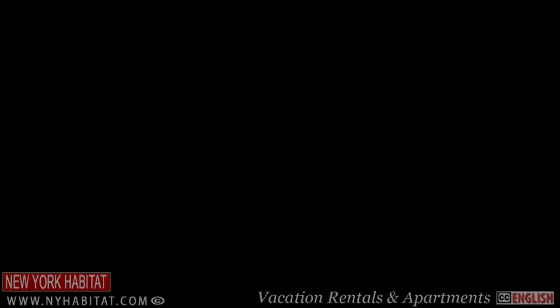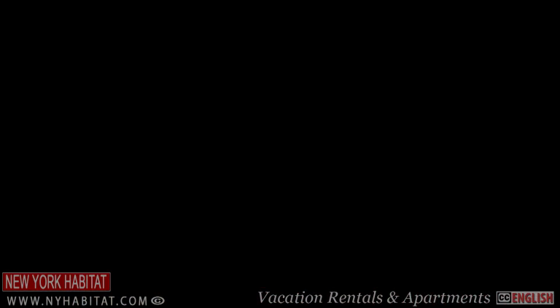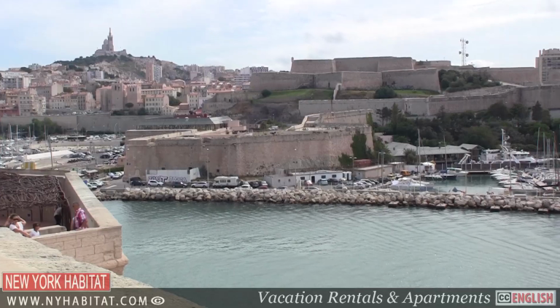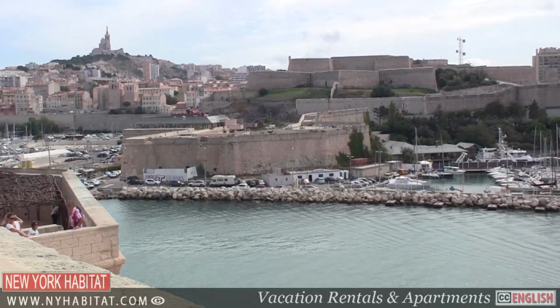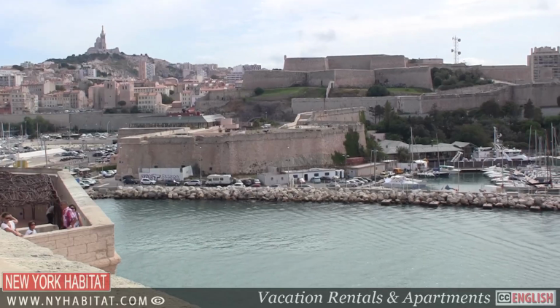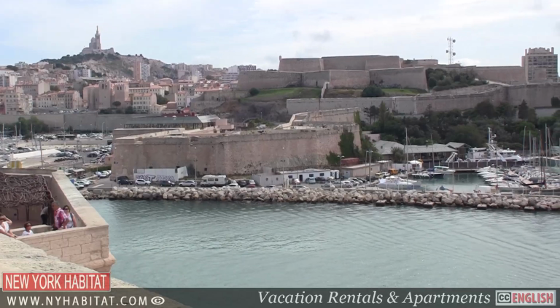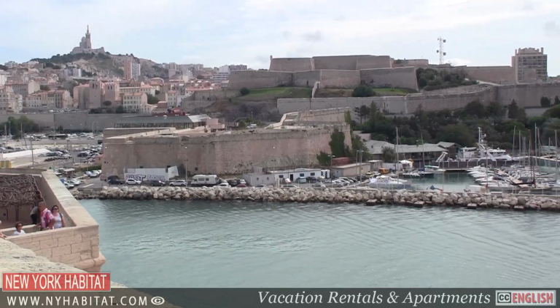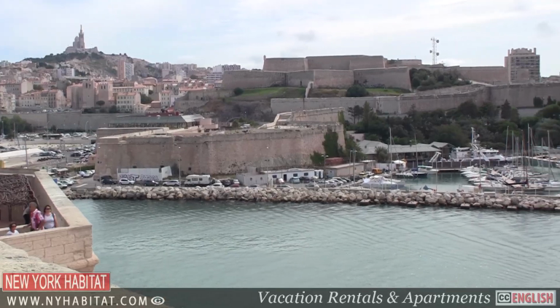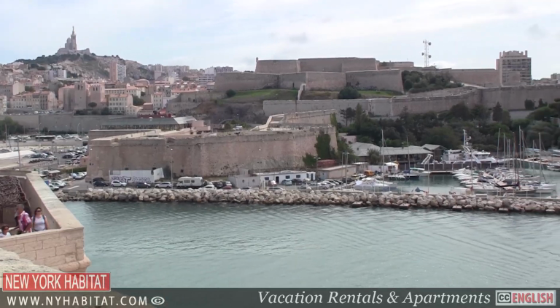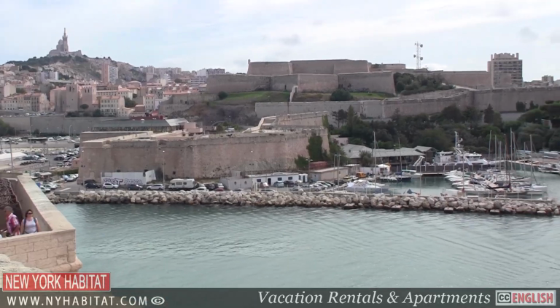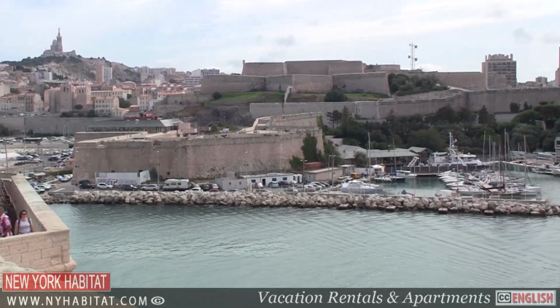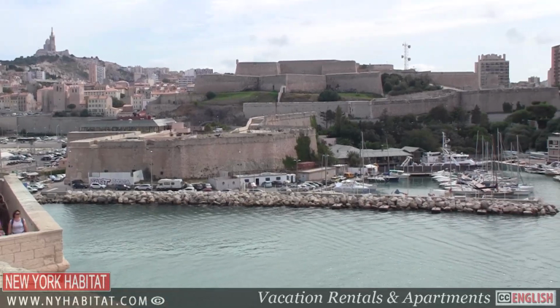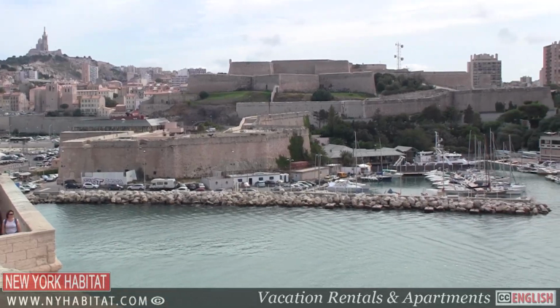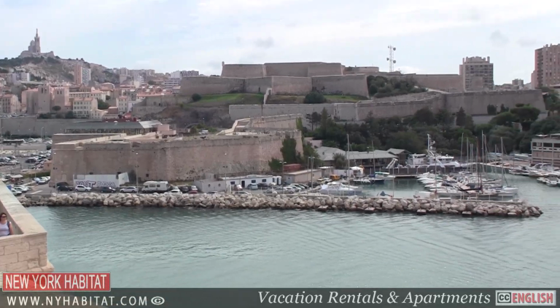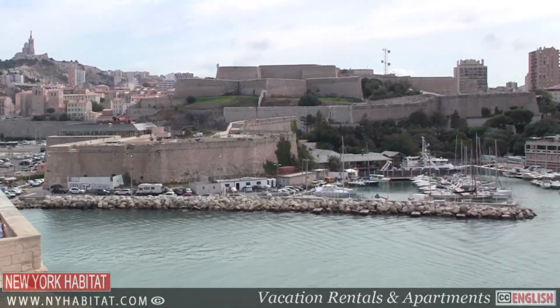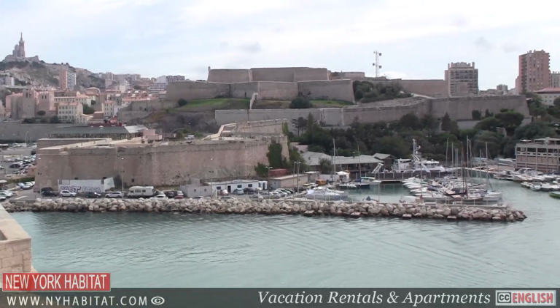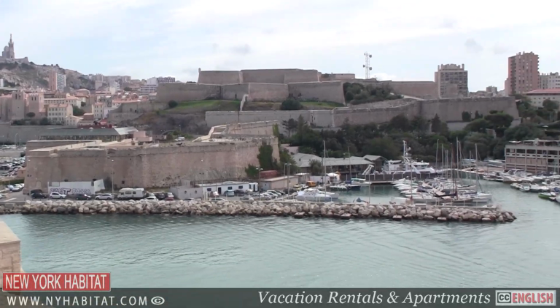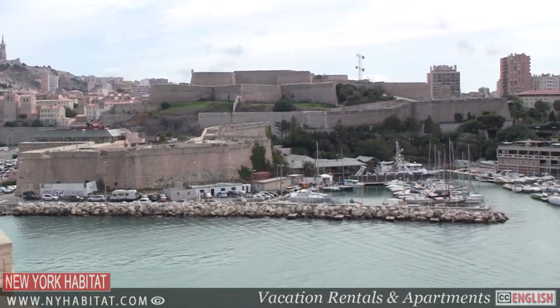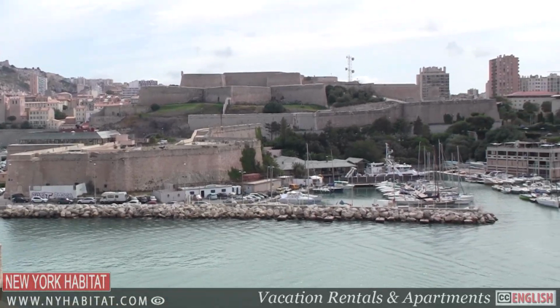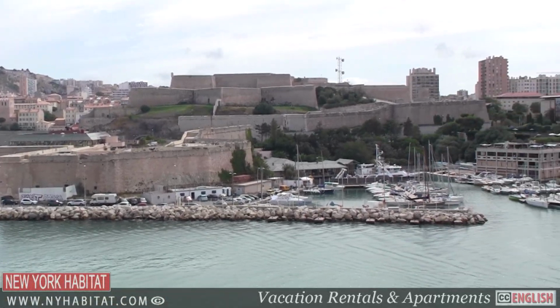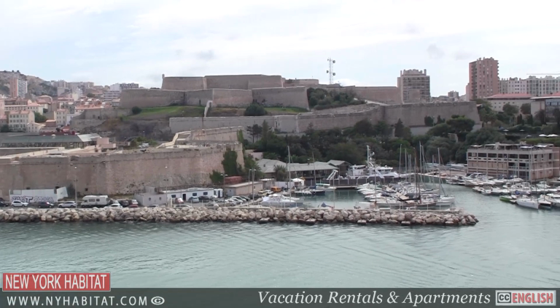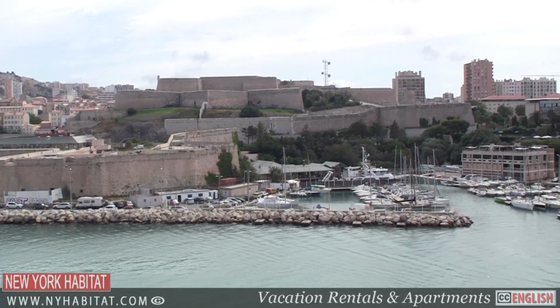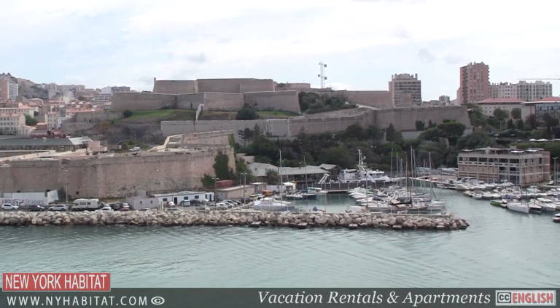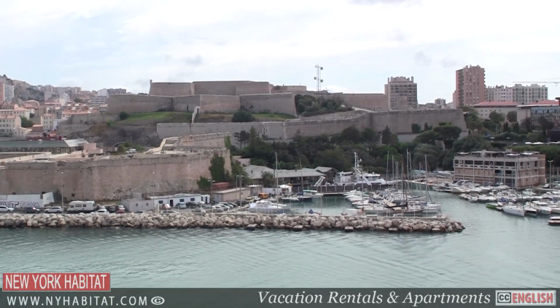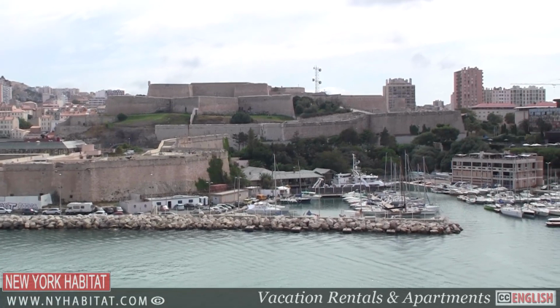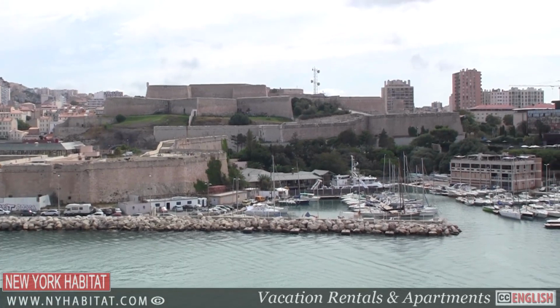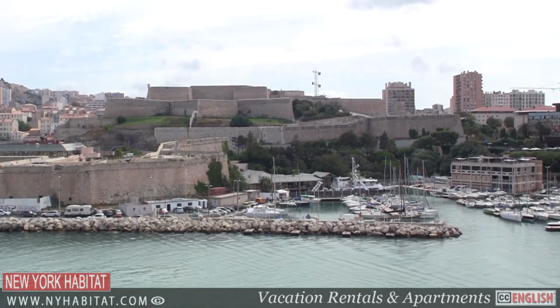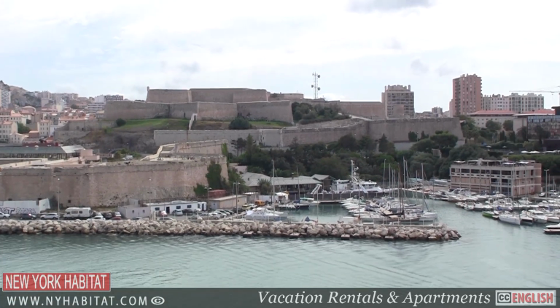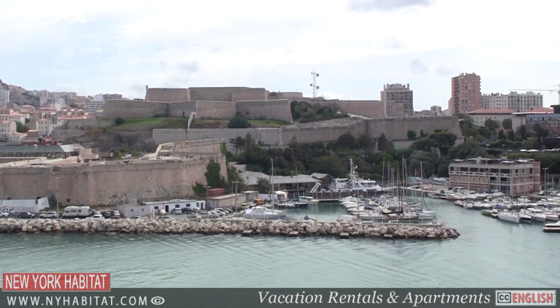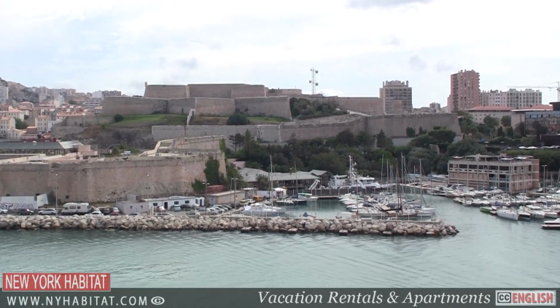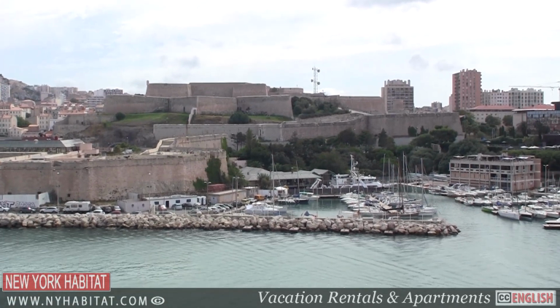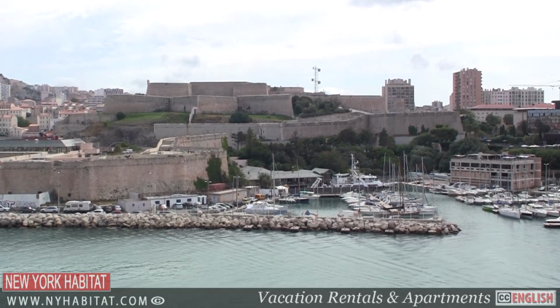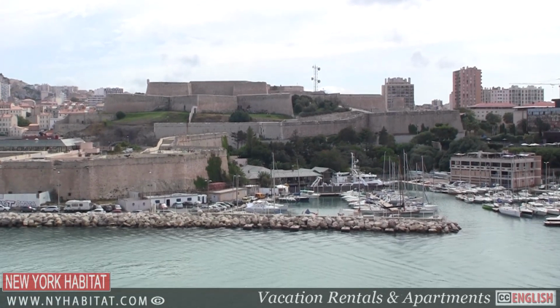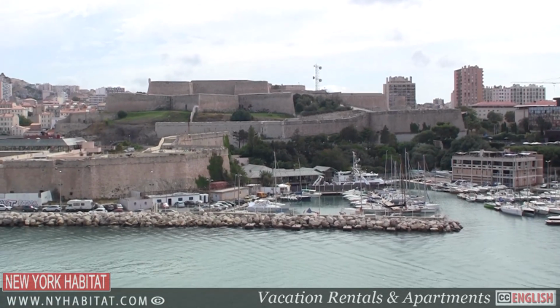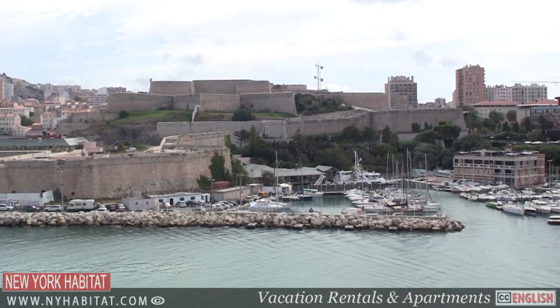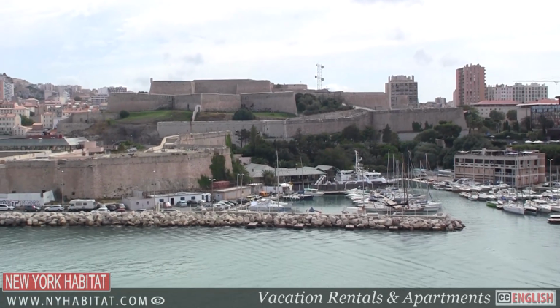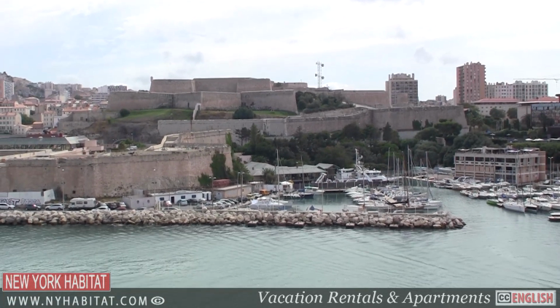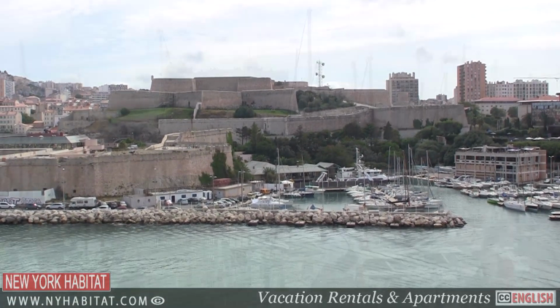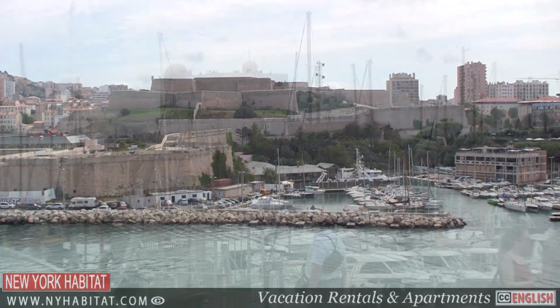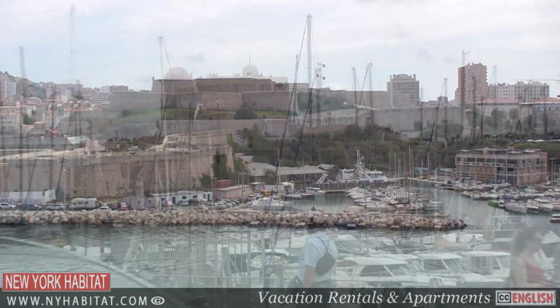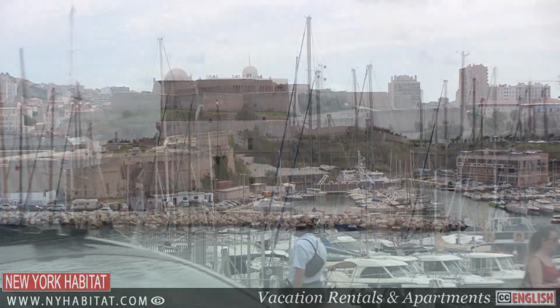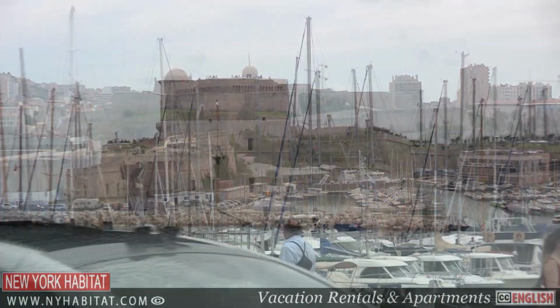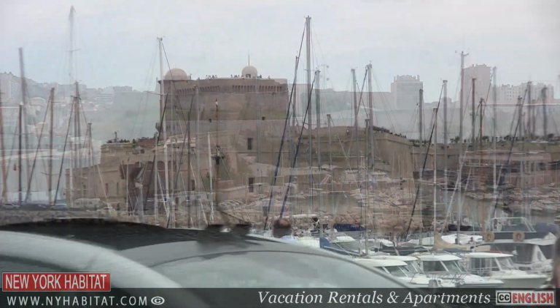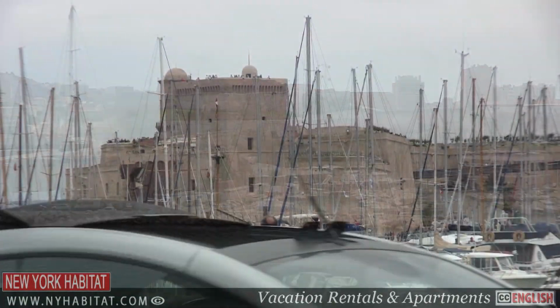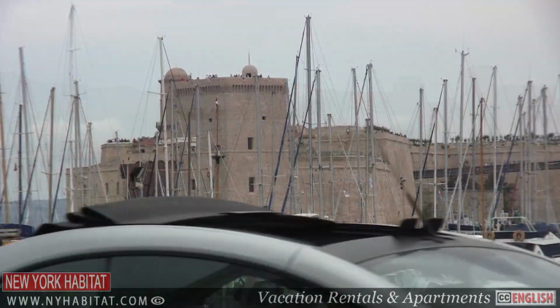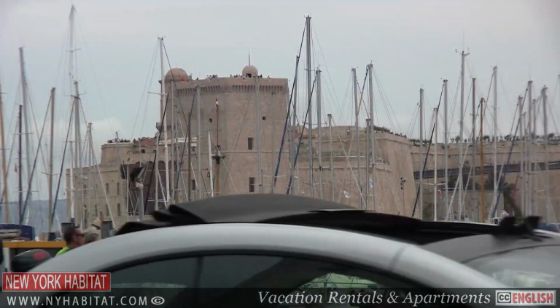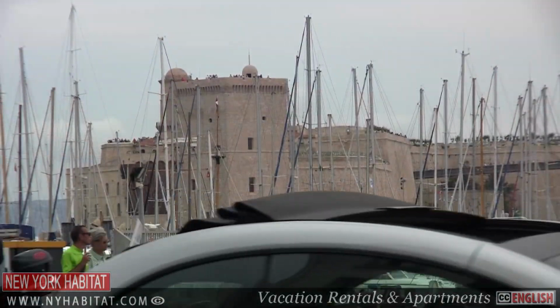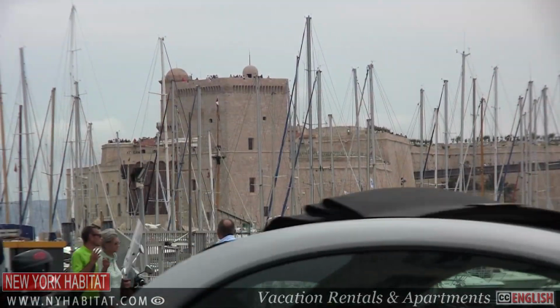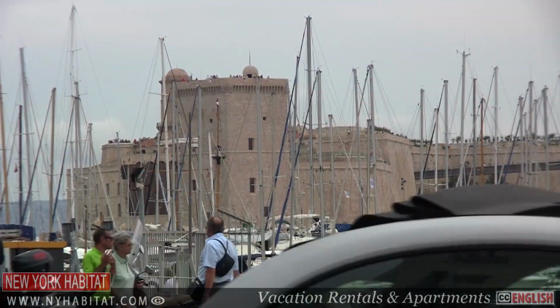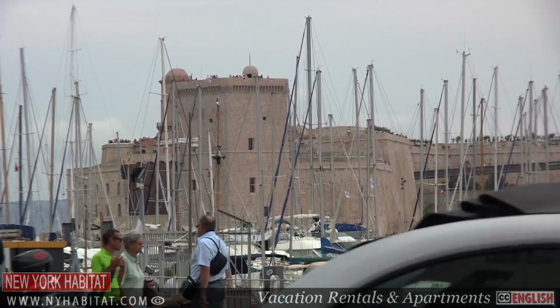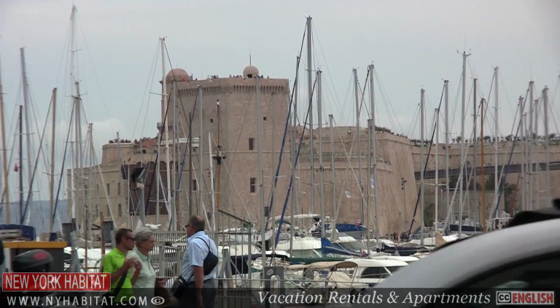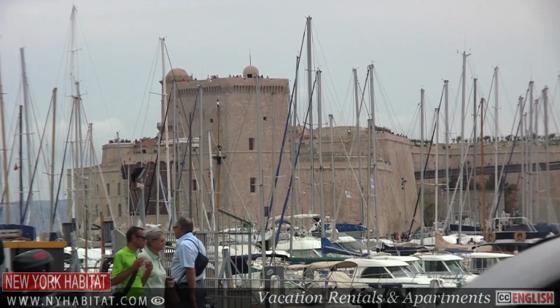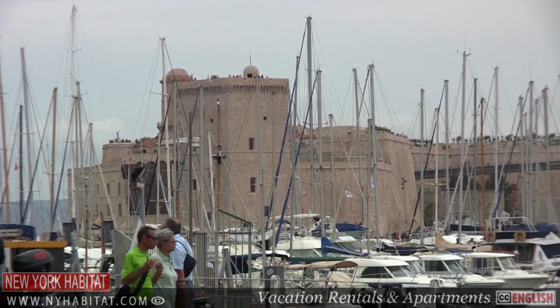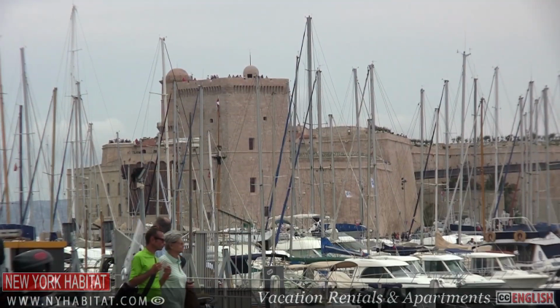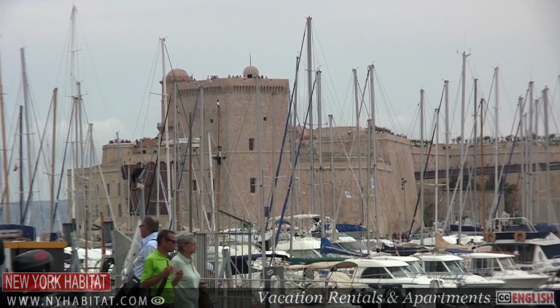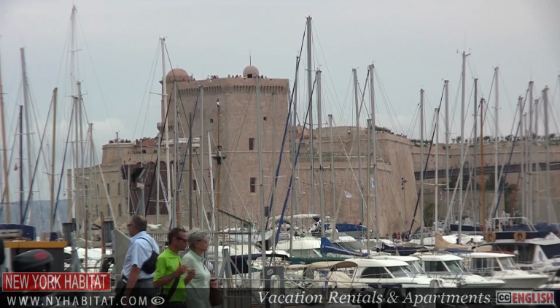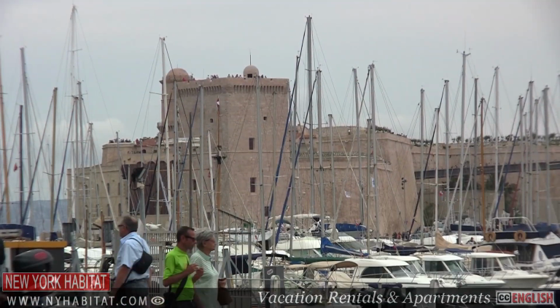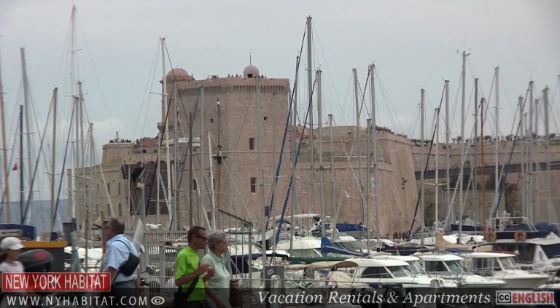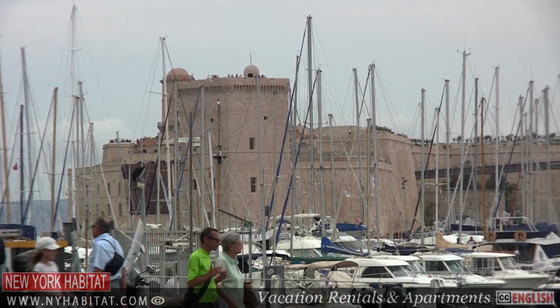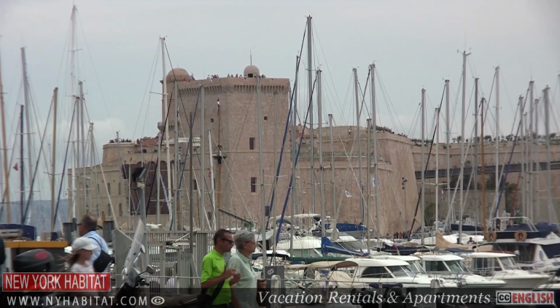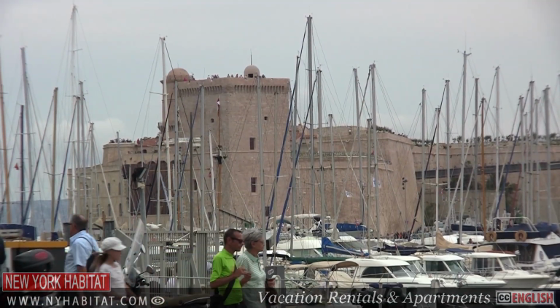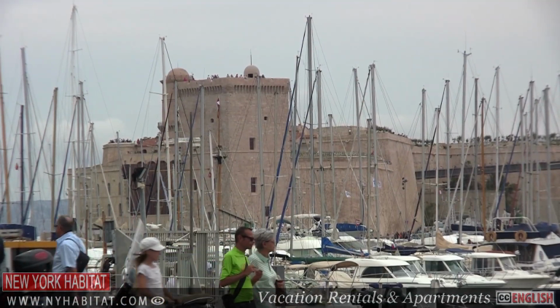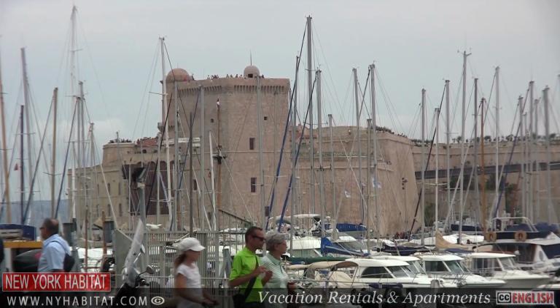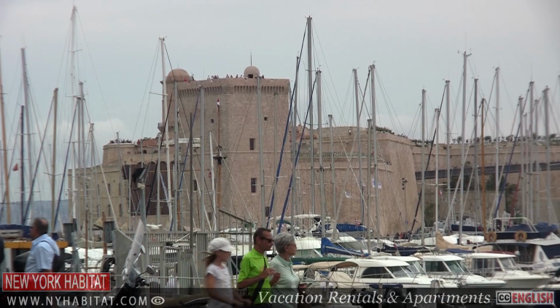At the mouth of the Vieux-Port, you'll find two forts: St. Nicholas Fort and St. John Fort. Head to St. Nicholas Fort for some great views of the port.